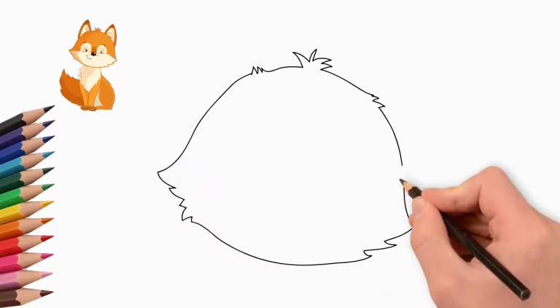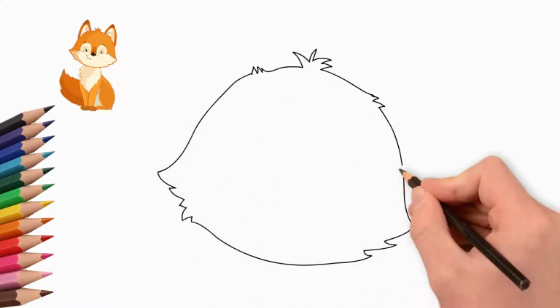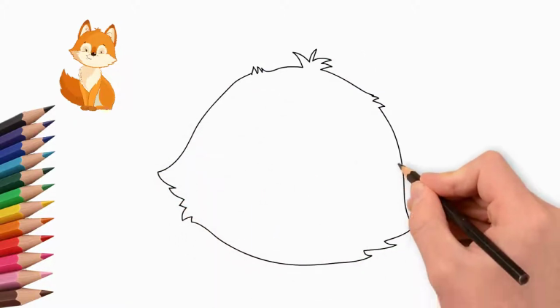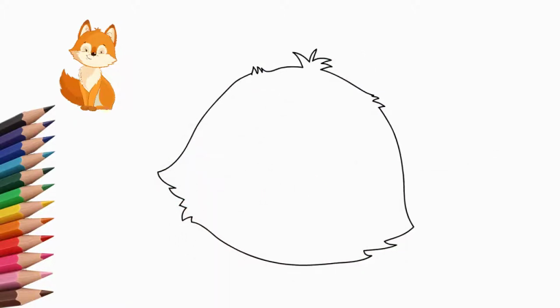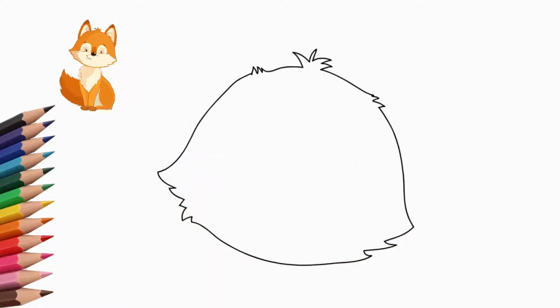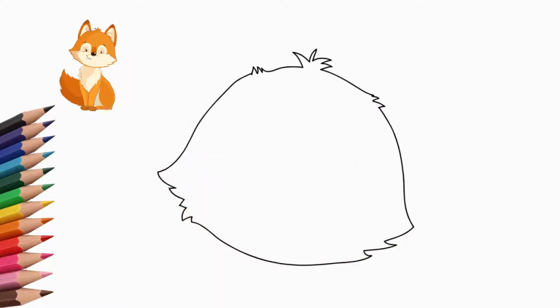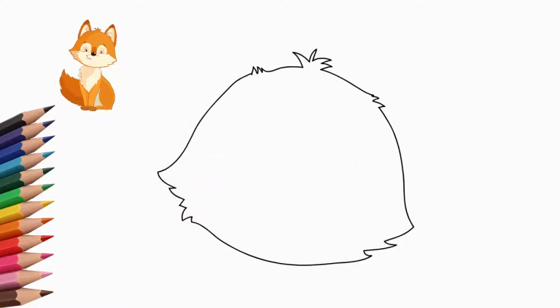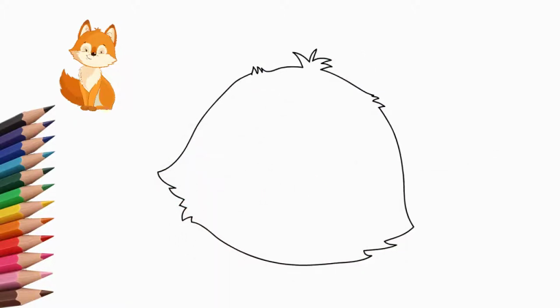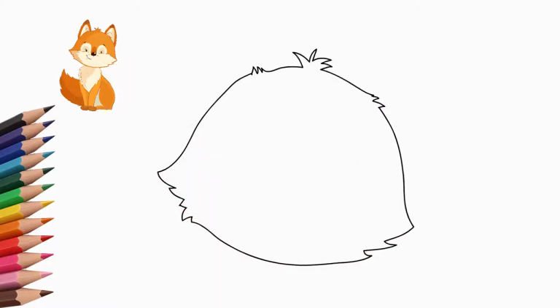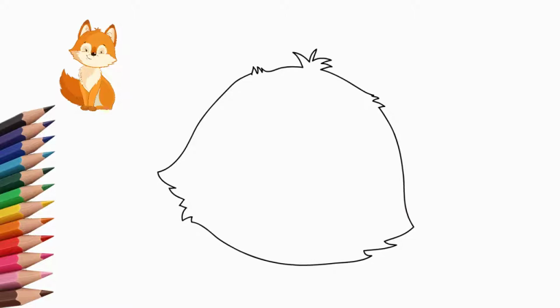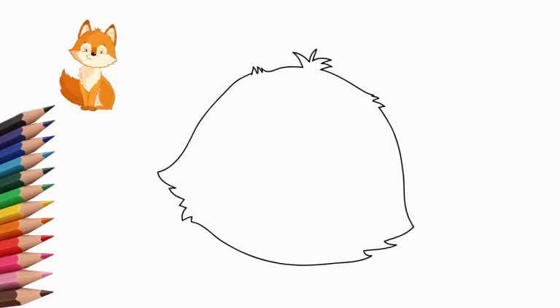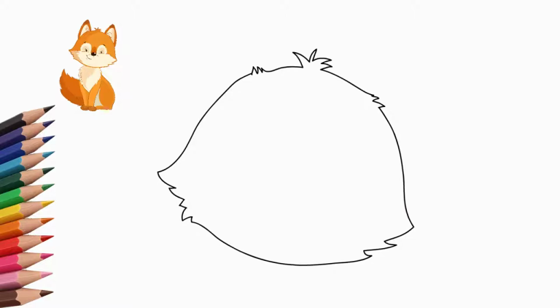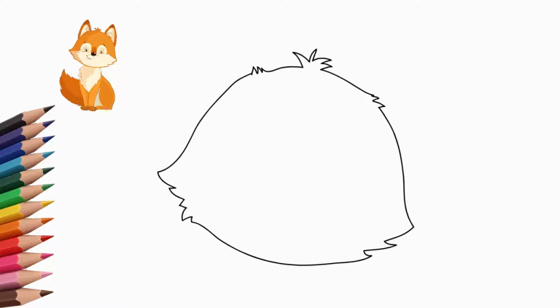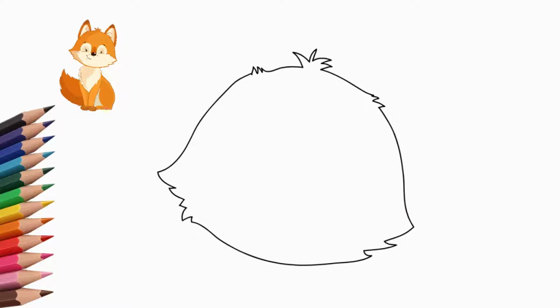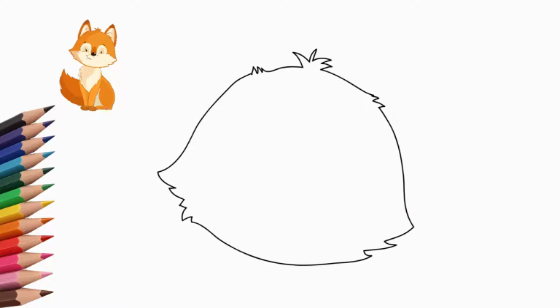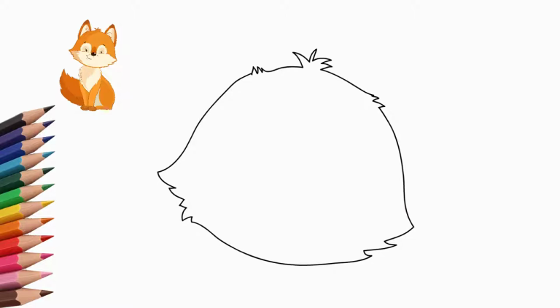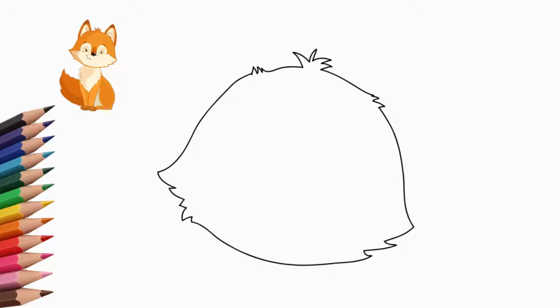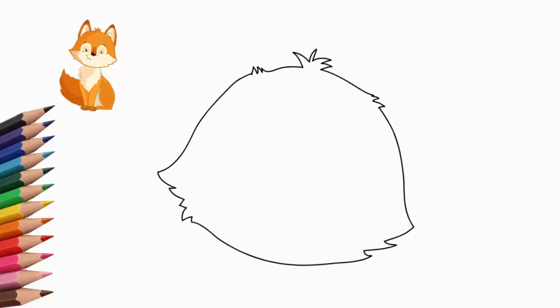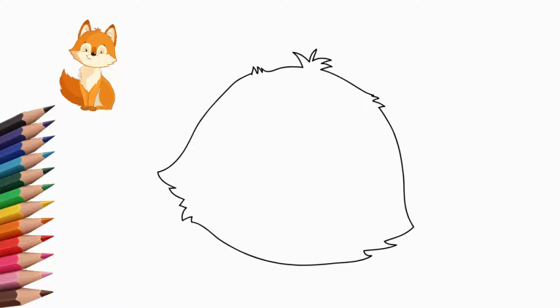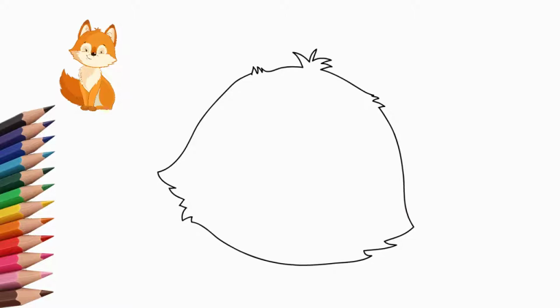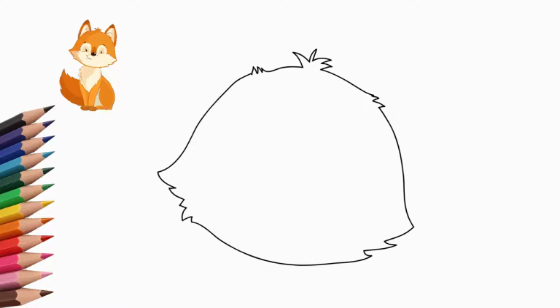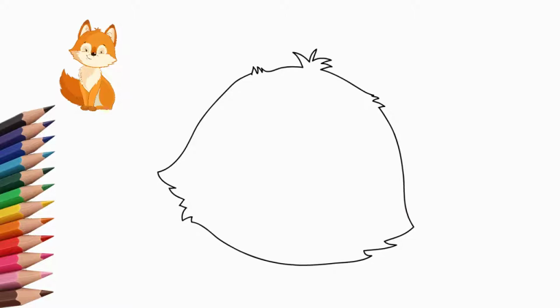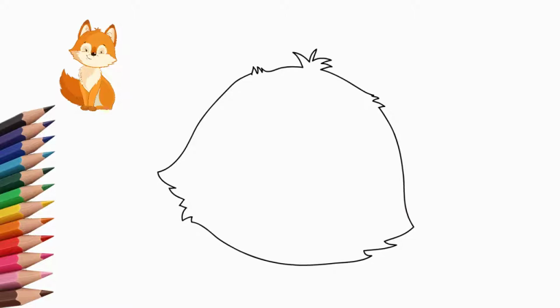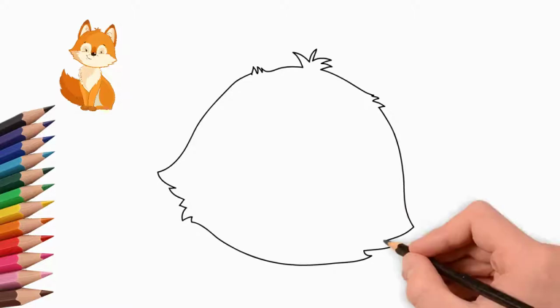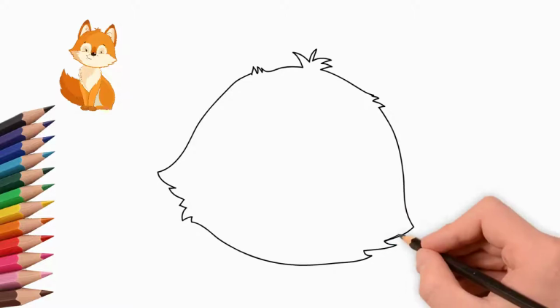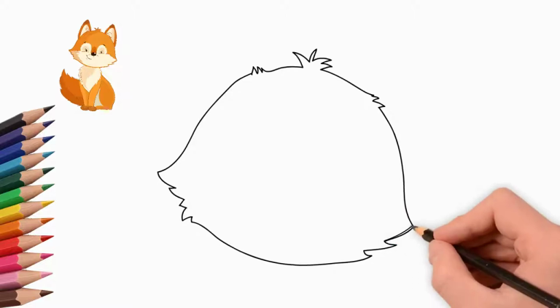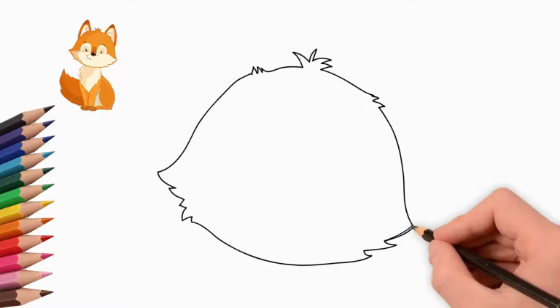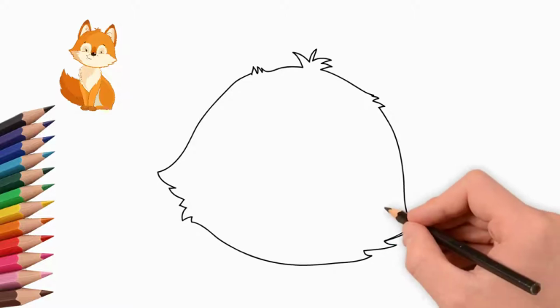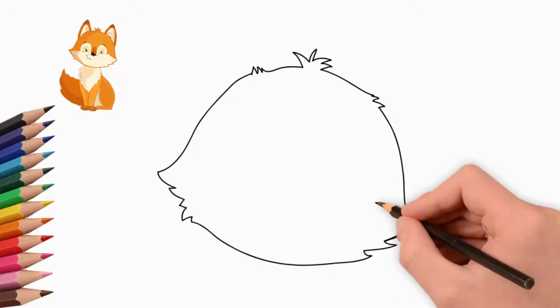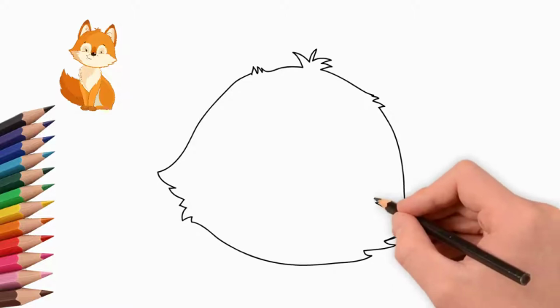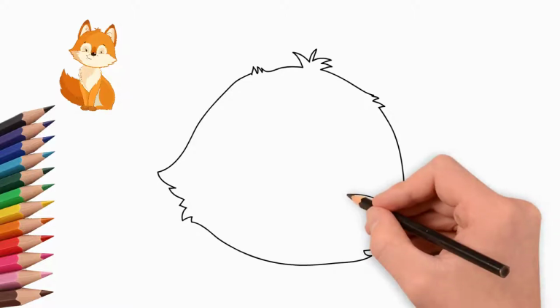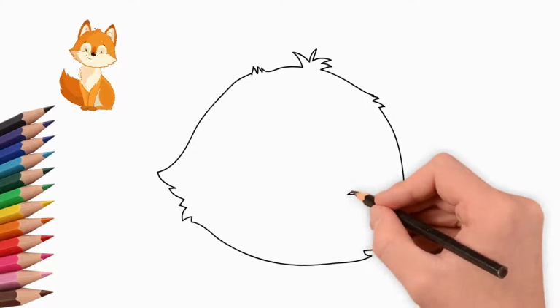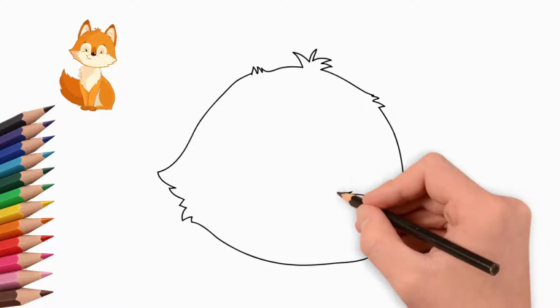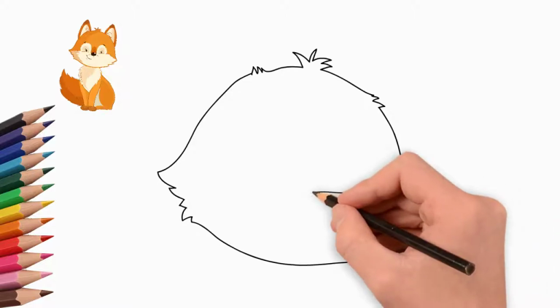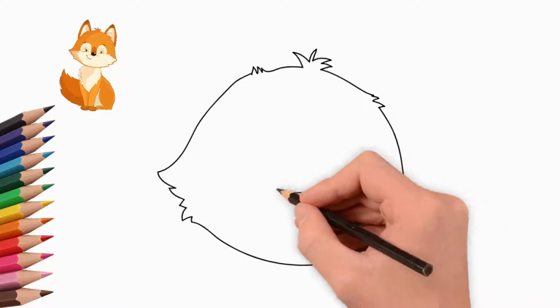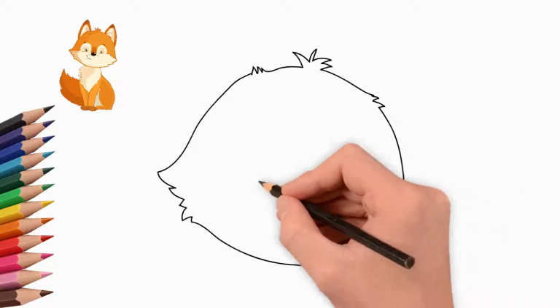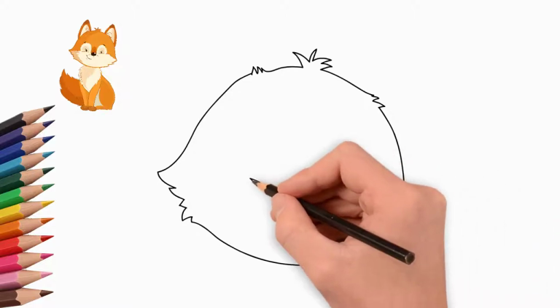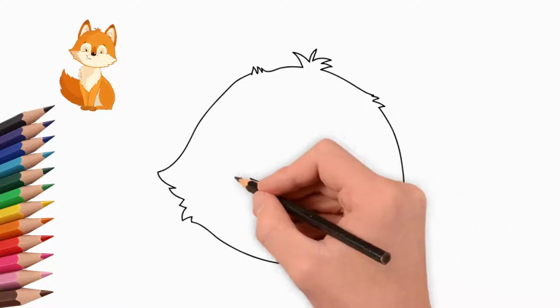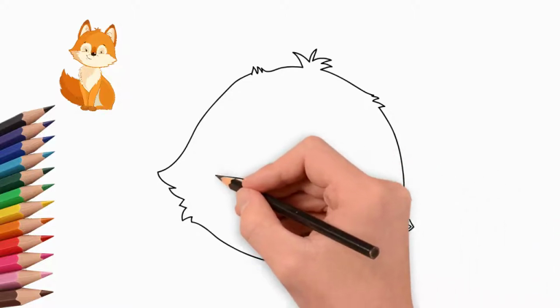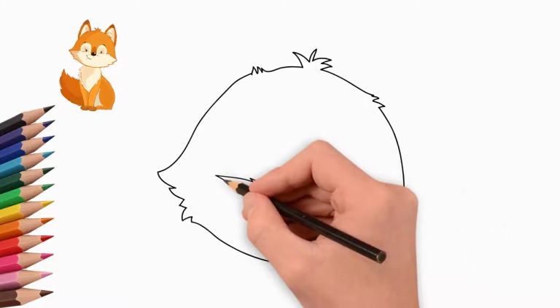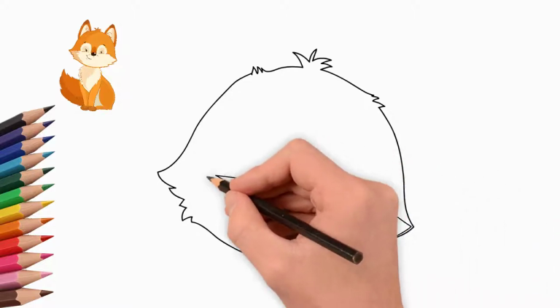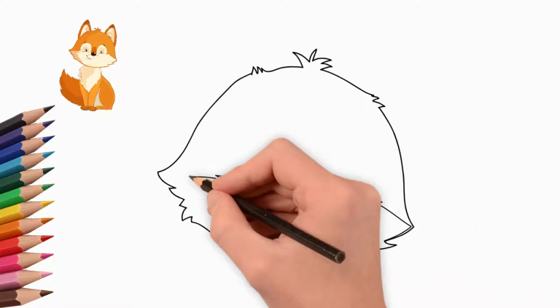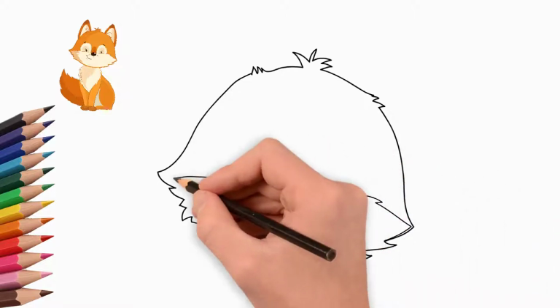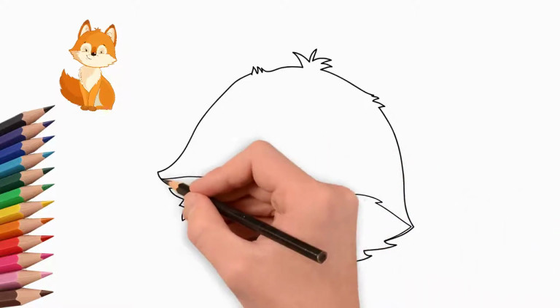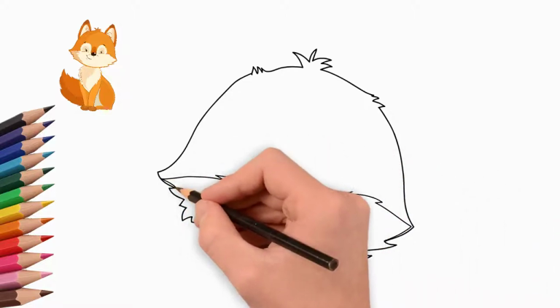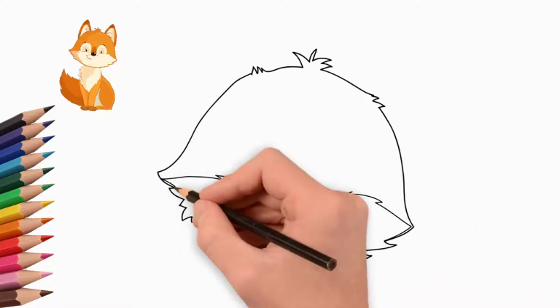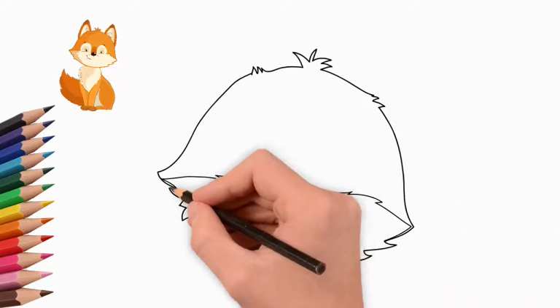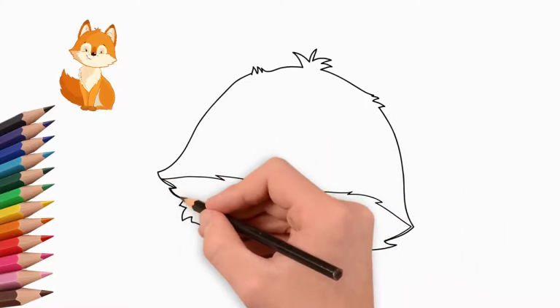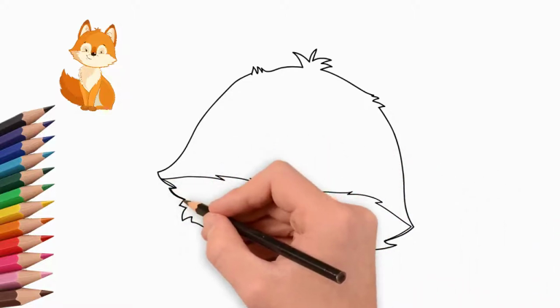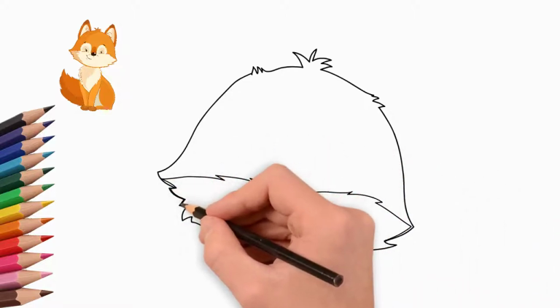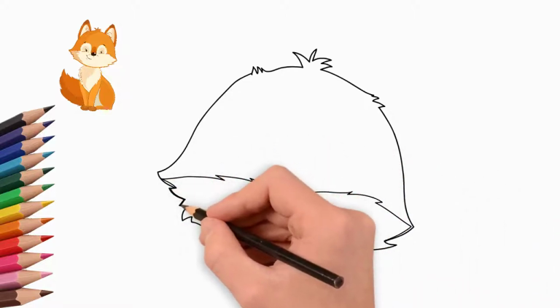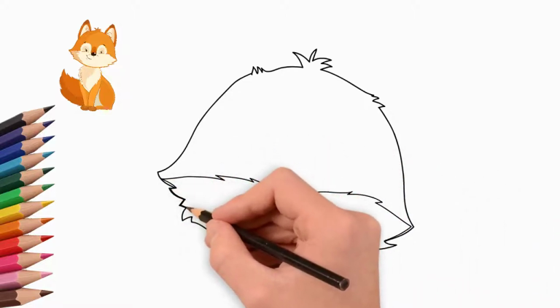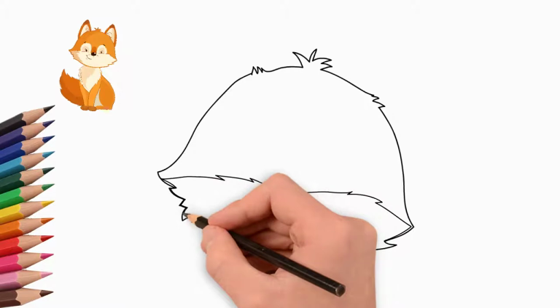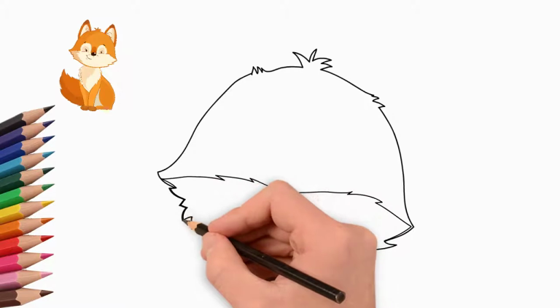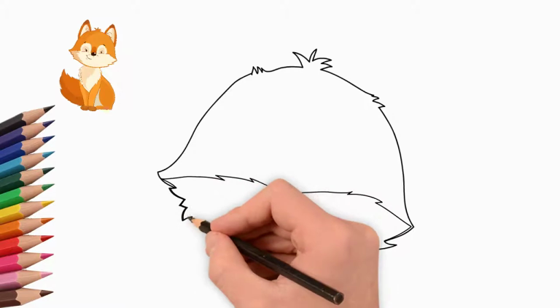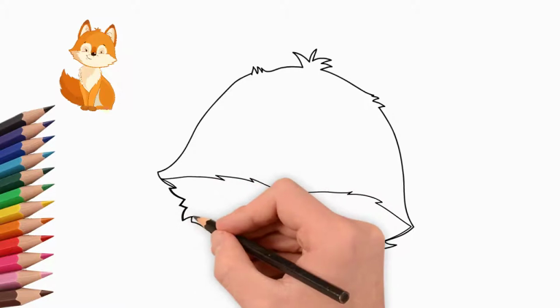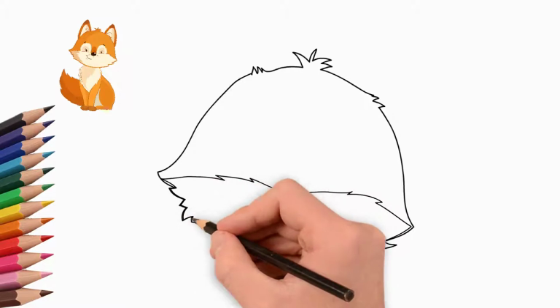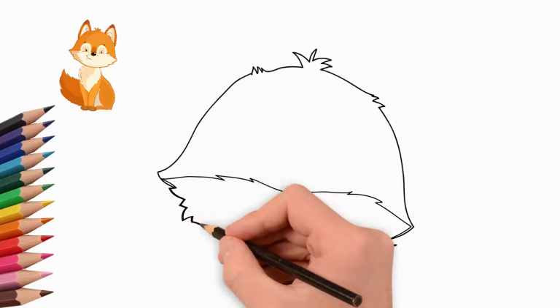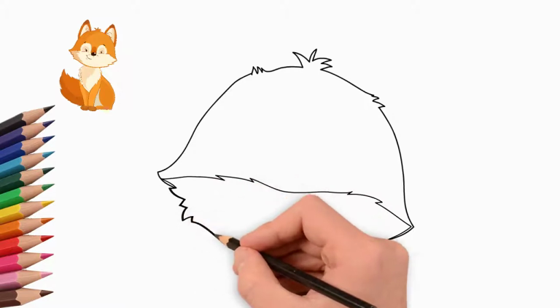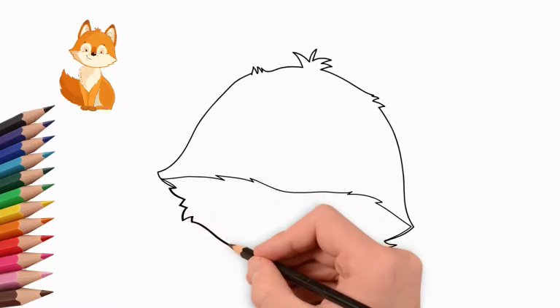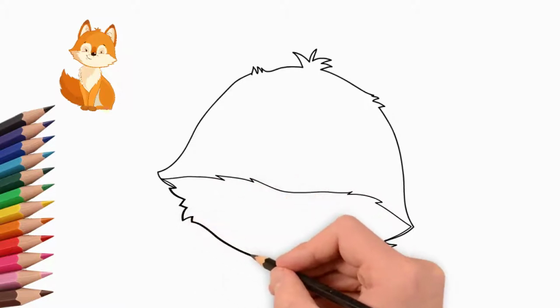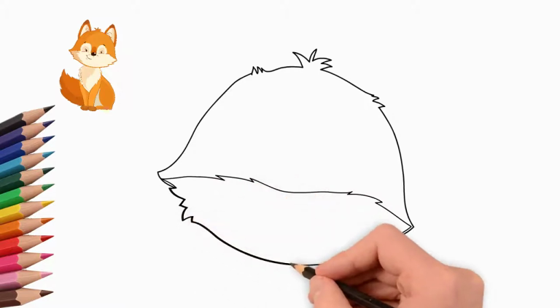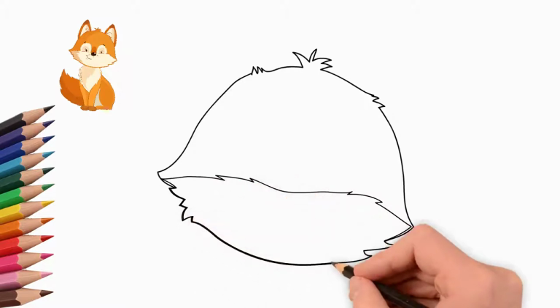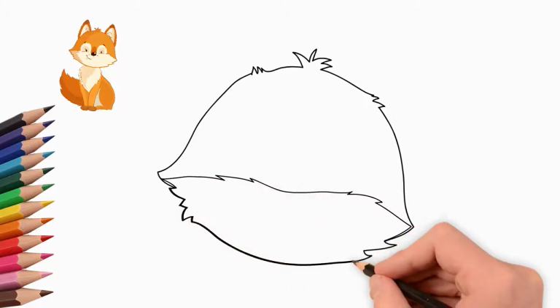Immediately draw the details that are characteristic of the fox. Separately draw the lower part of the head. There is a nose and a mouth.